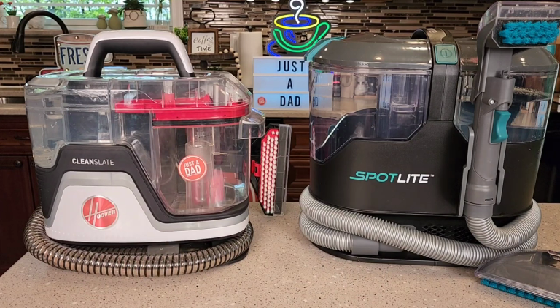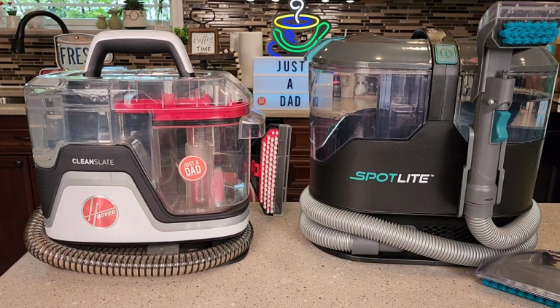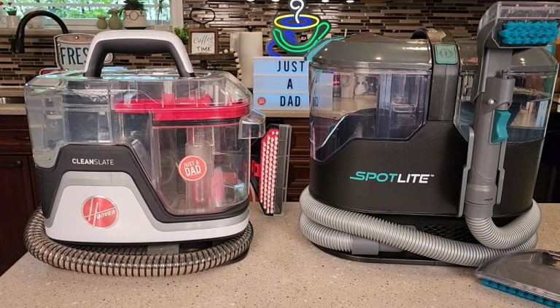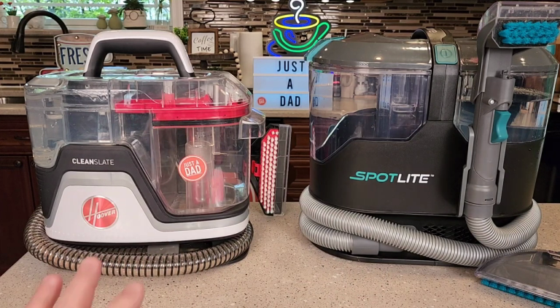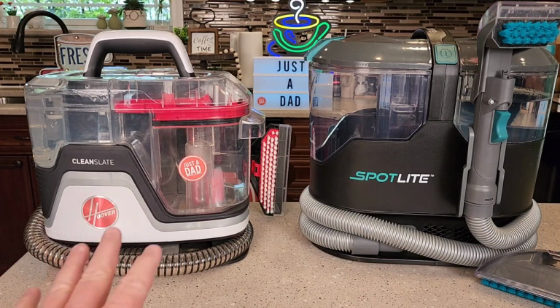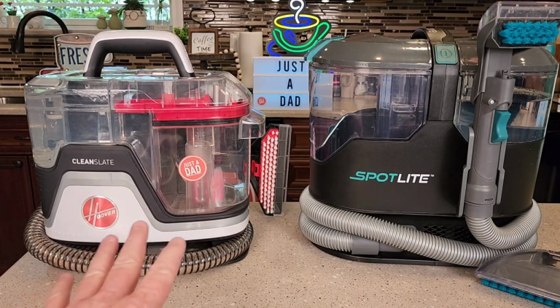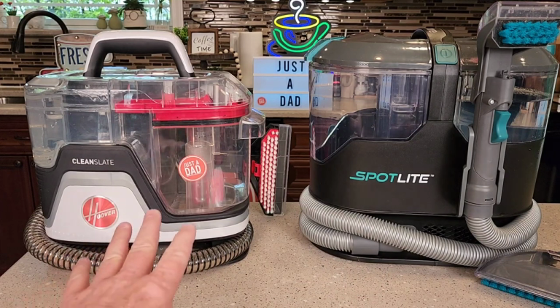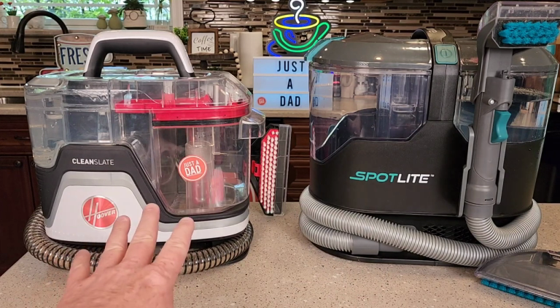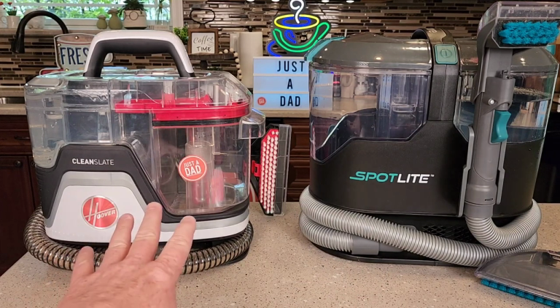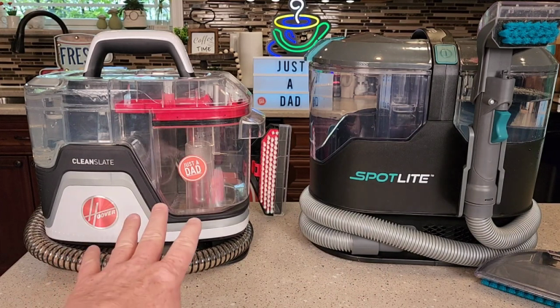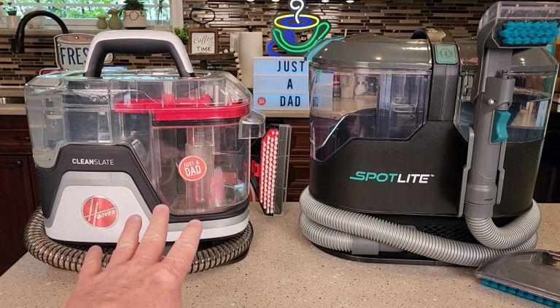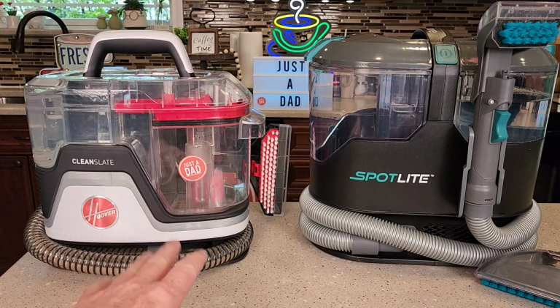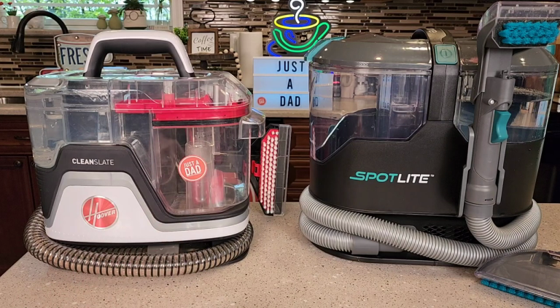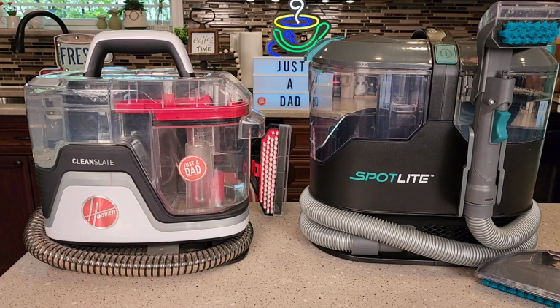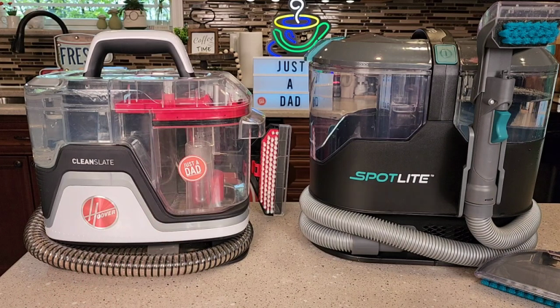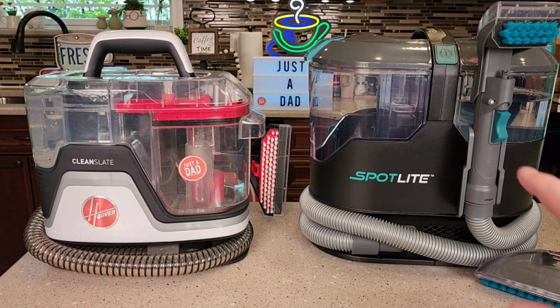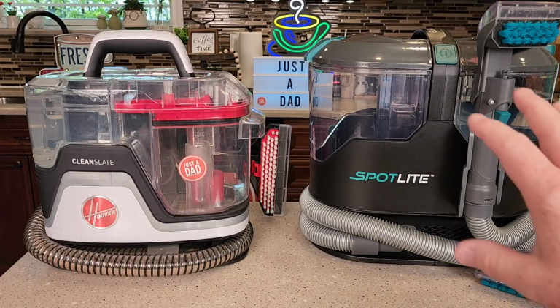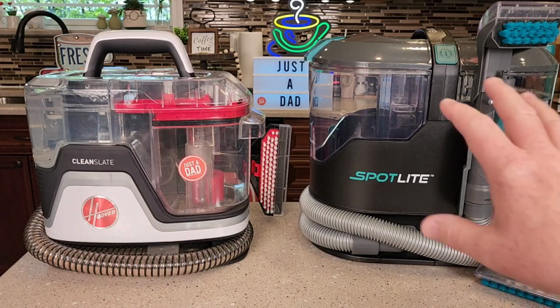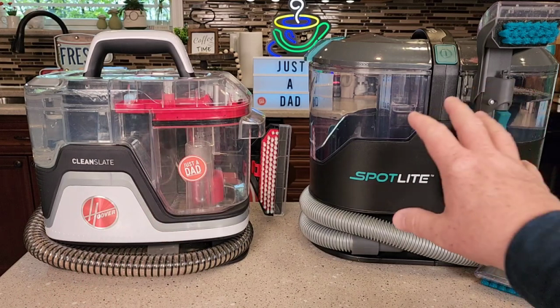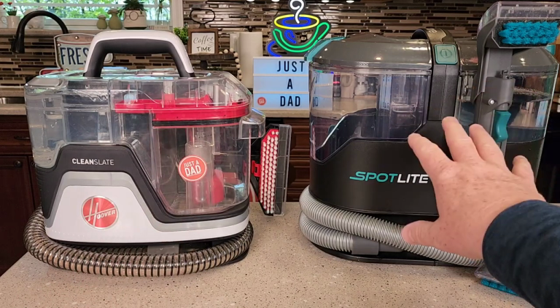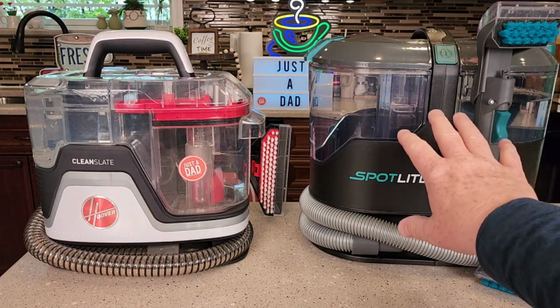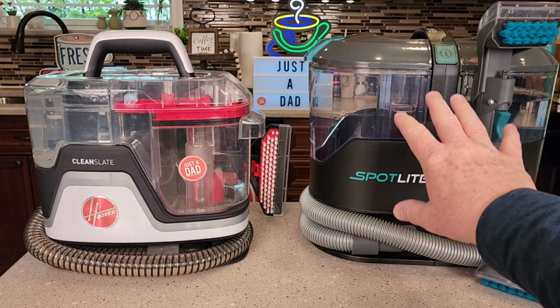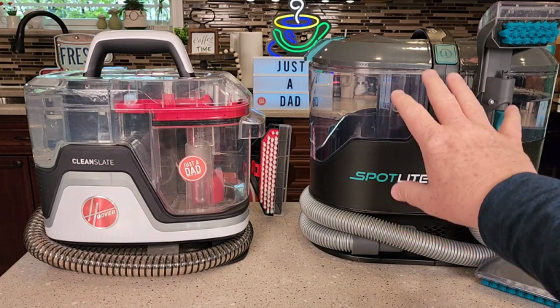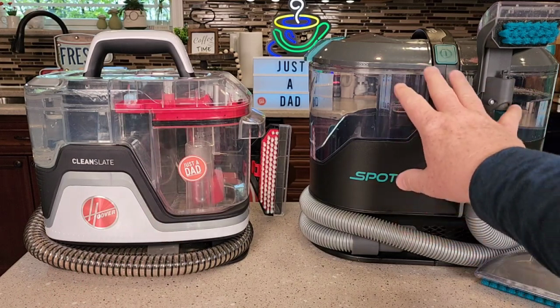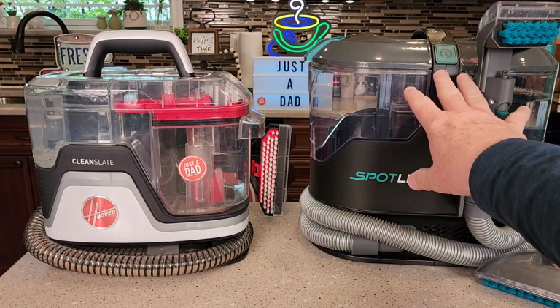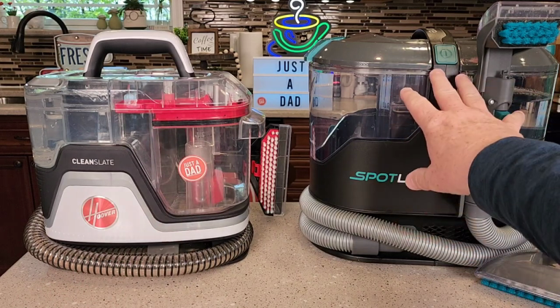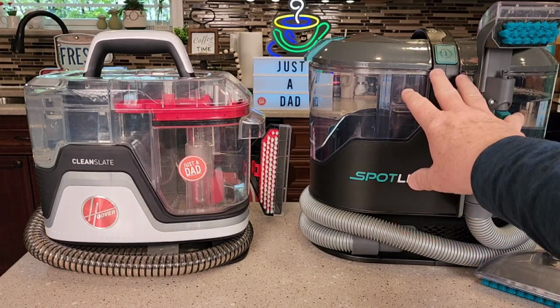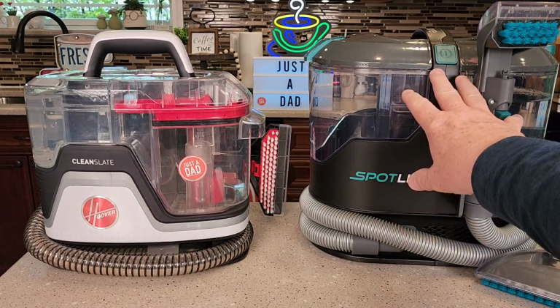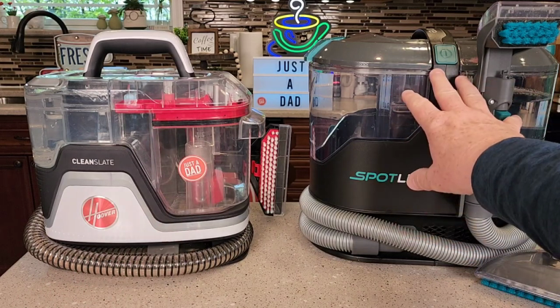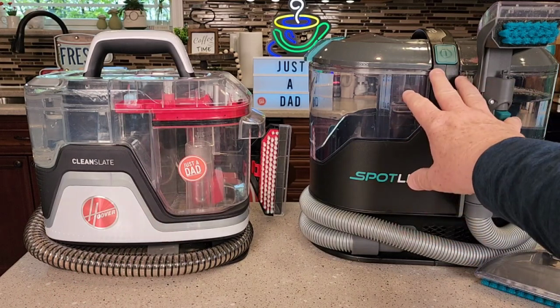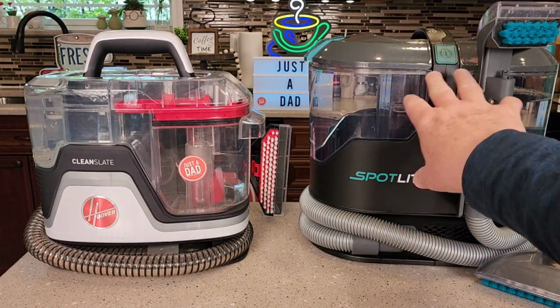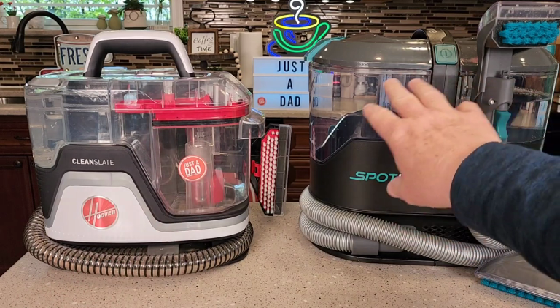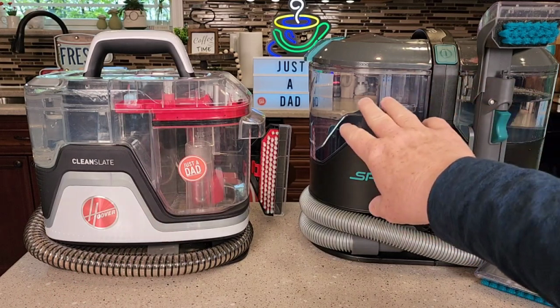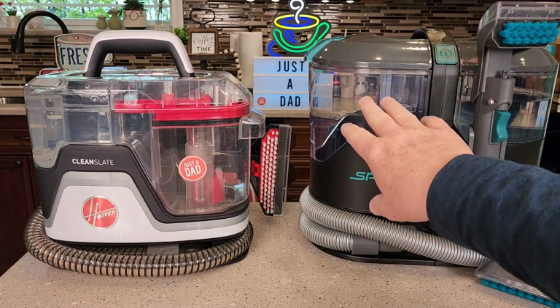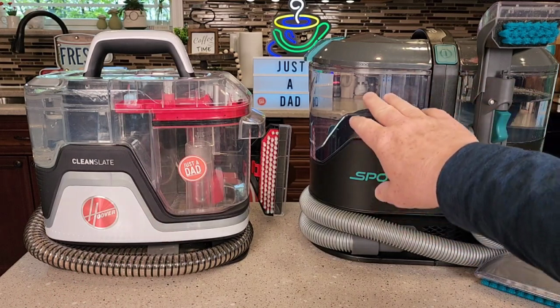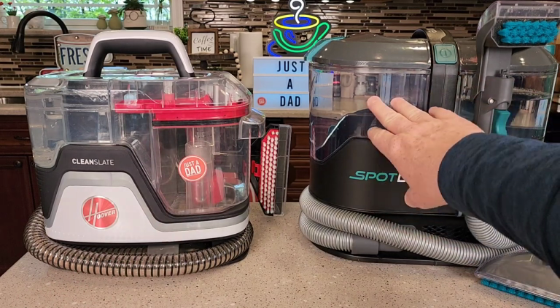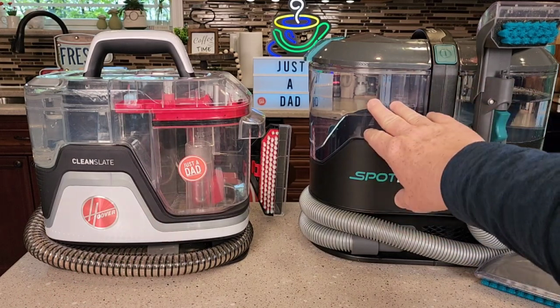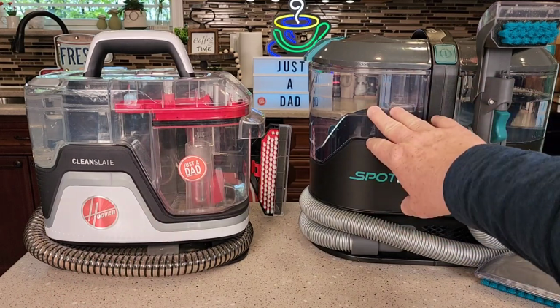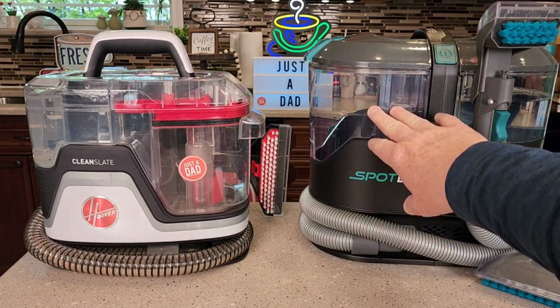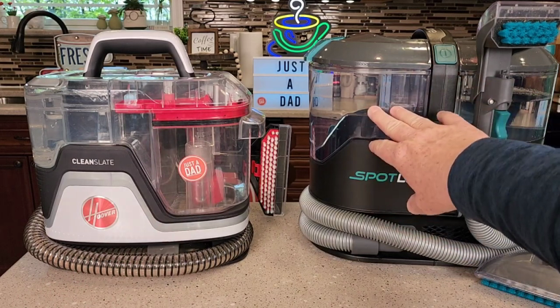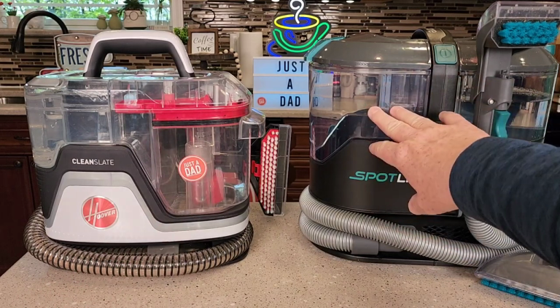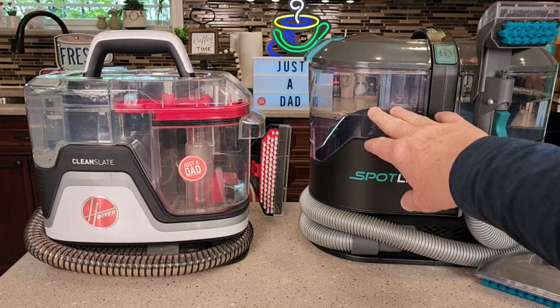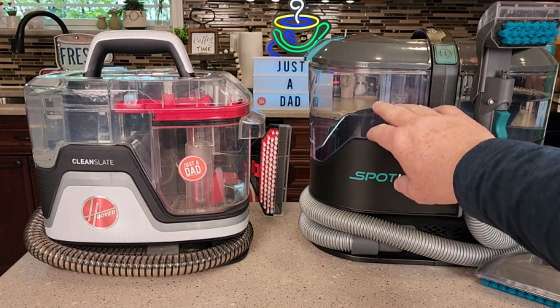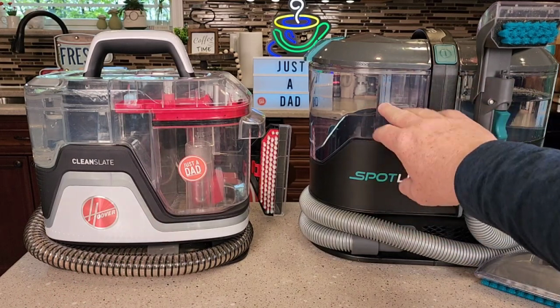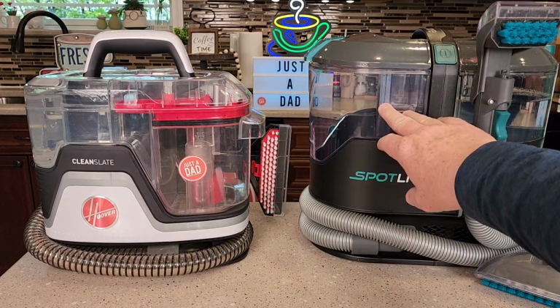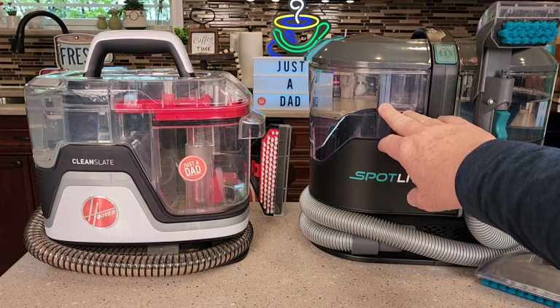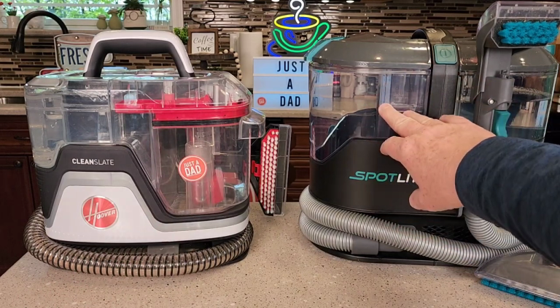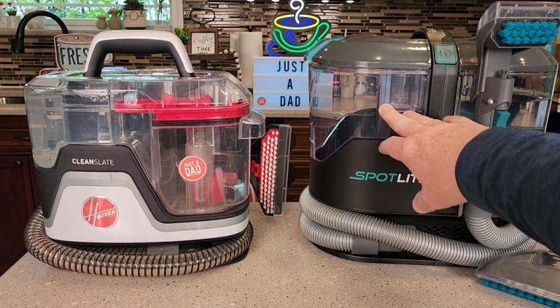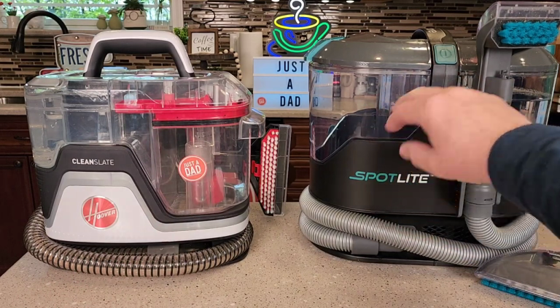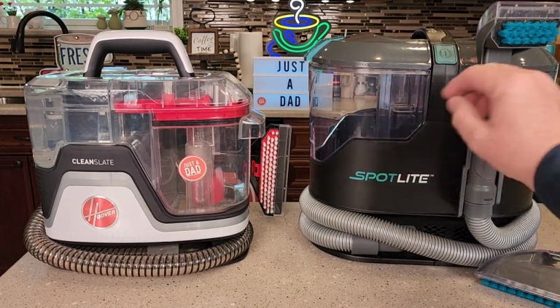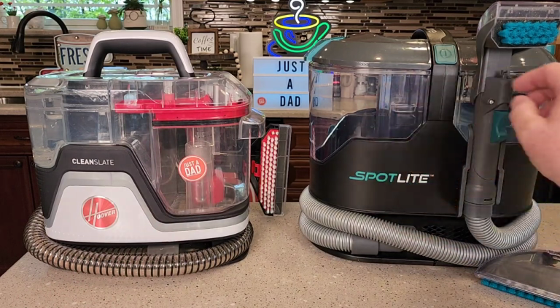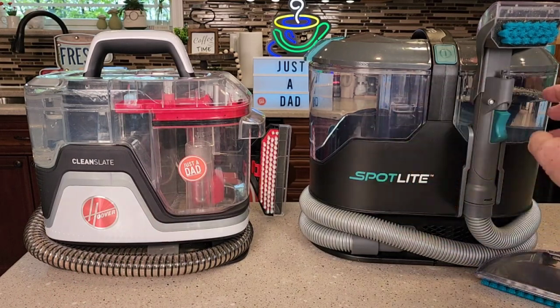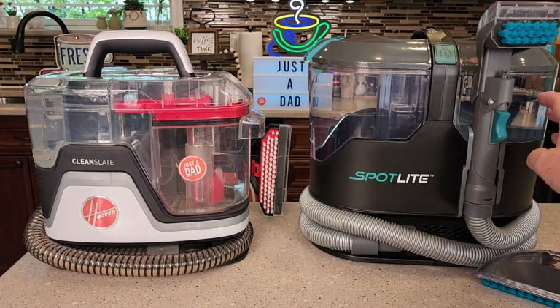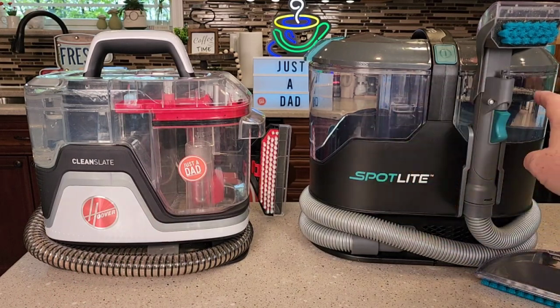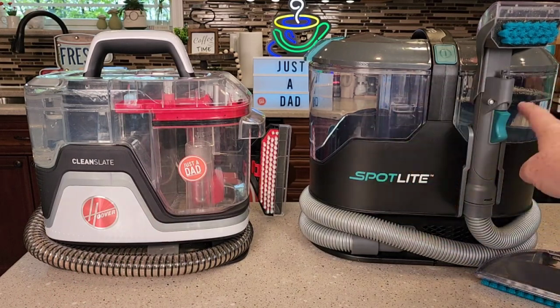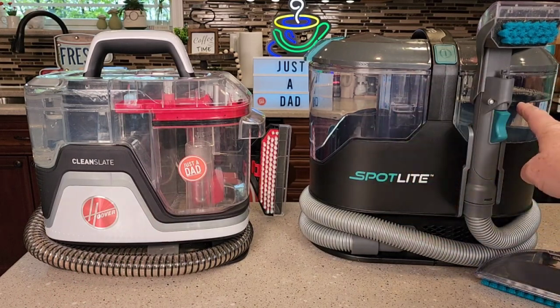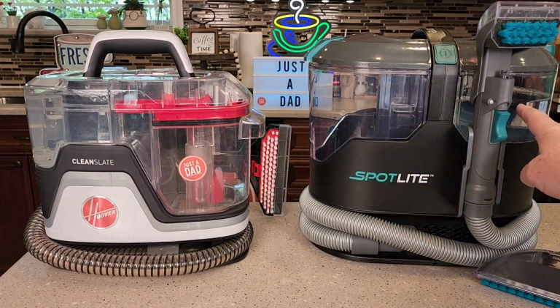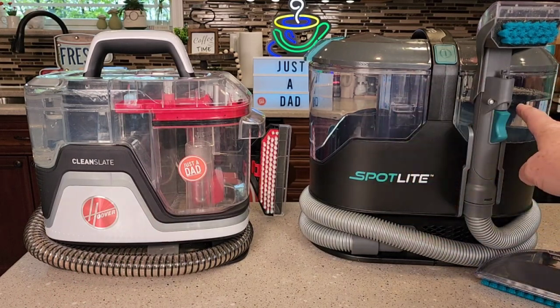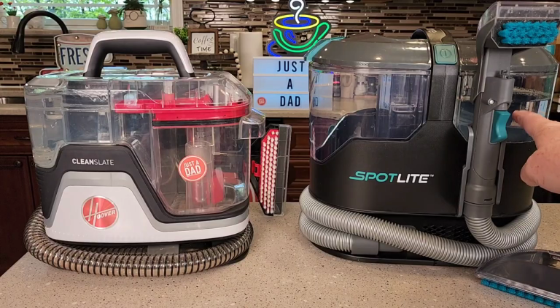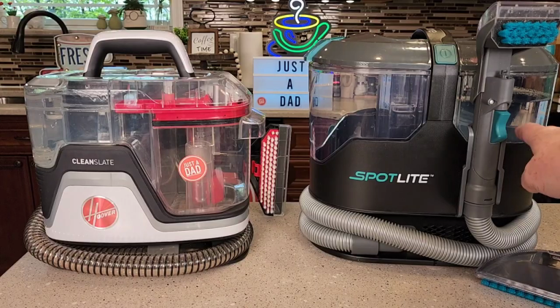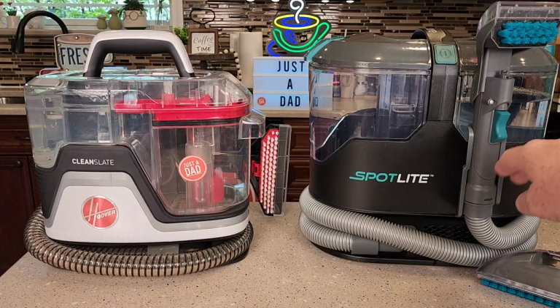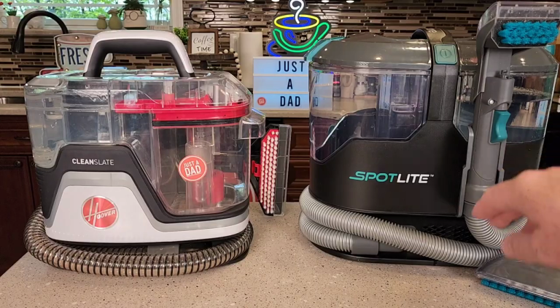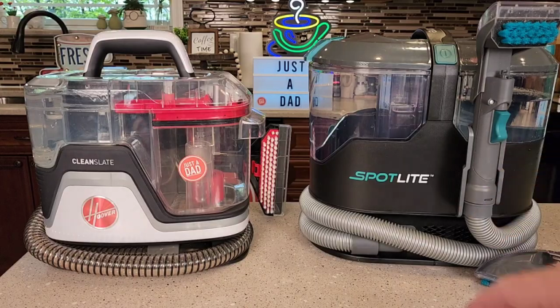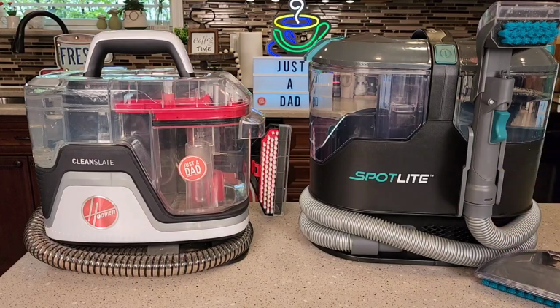So they look about the same size, but the Kenmore is bigger. It's got a bigger holding tank for the dirty water and a bigger clean water tank.